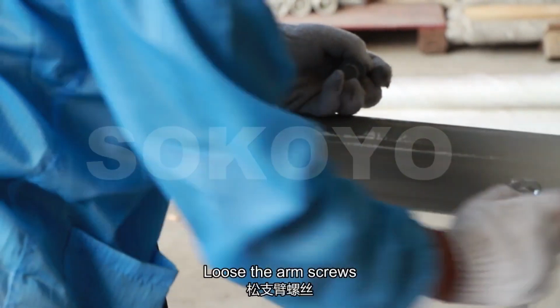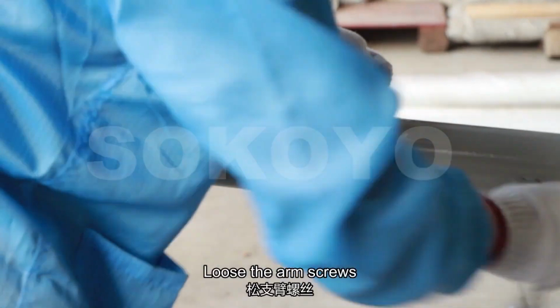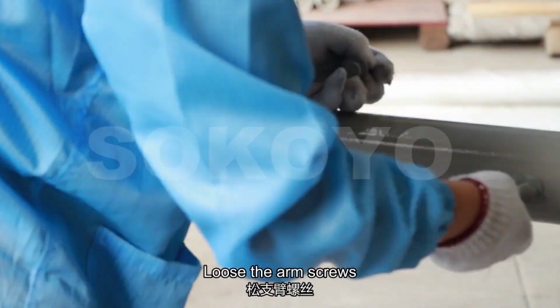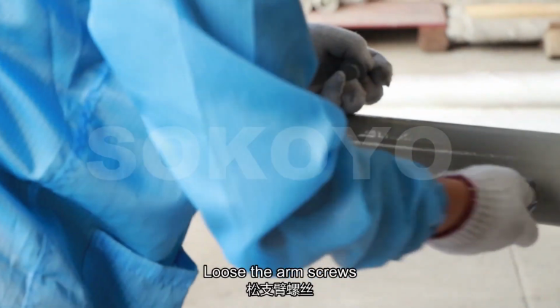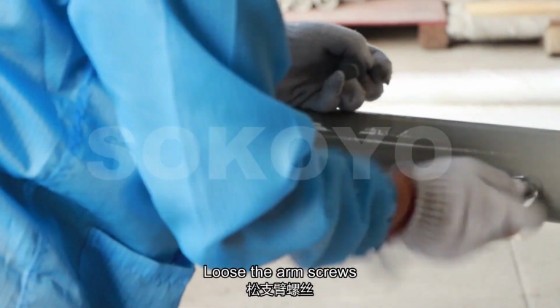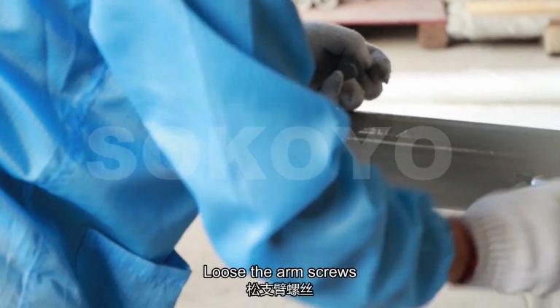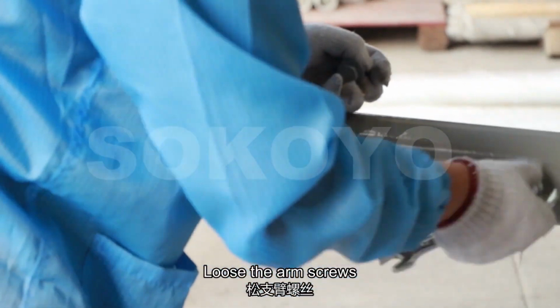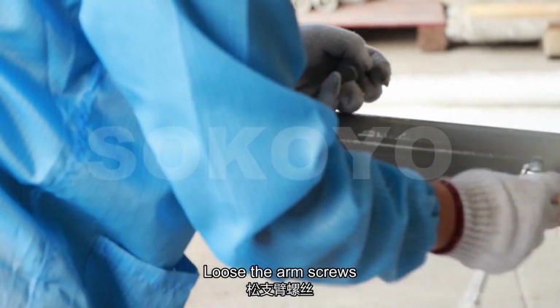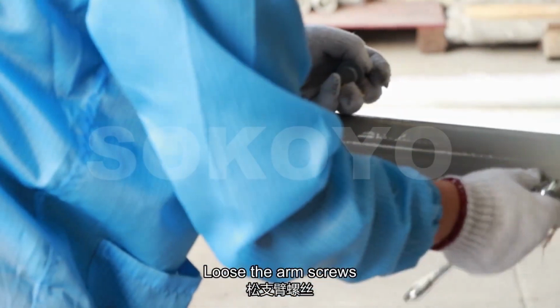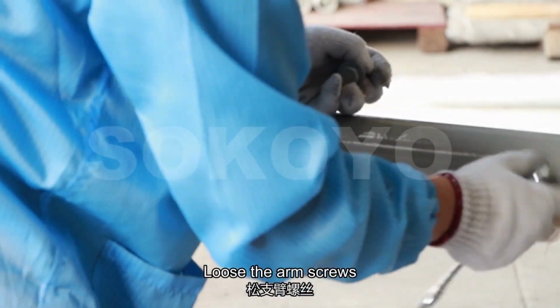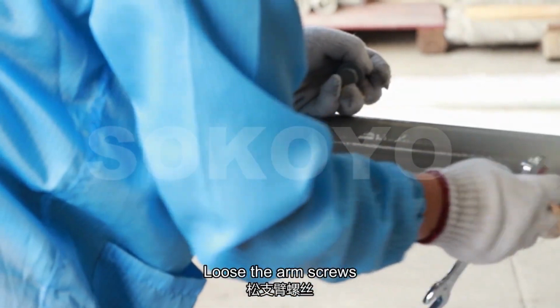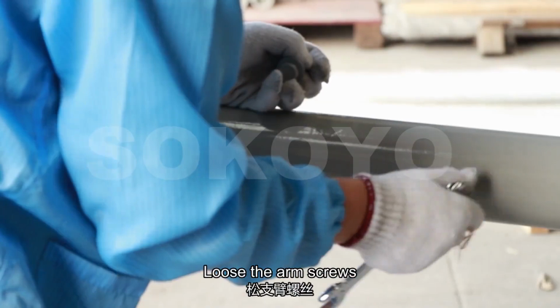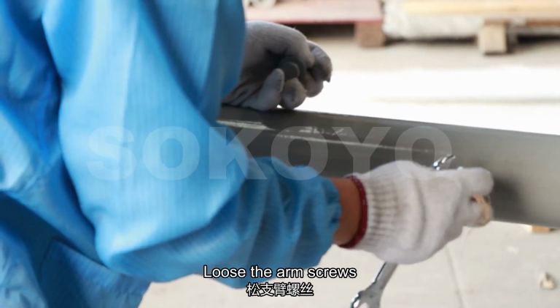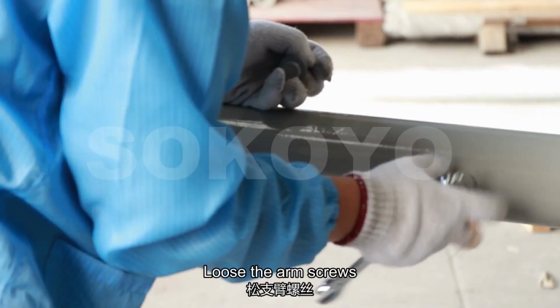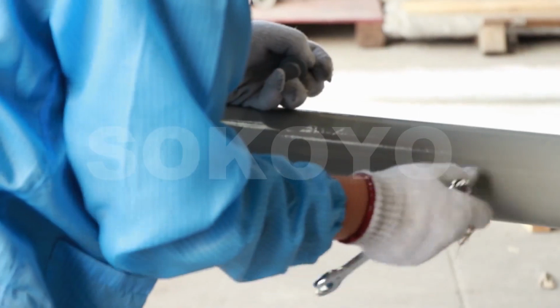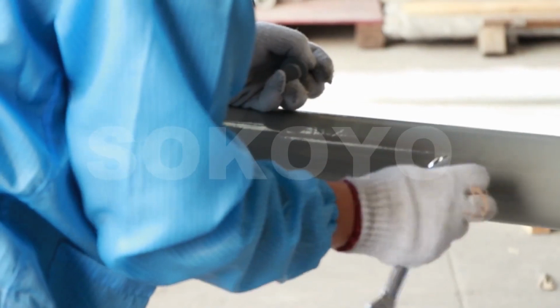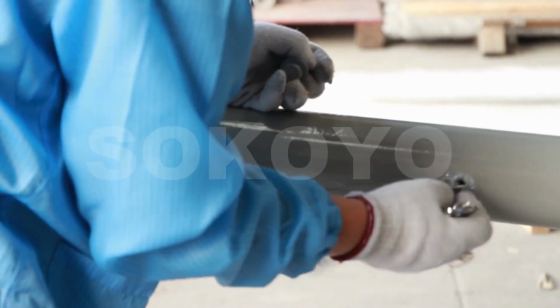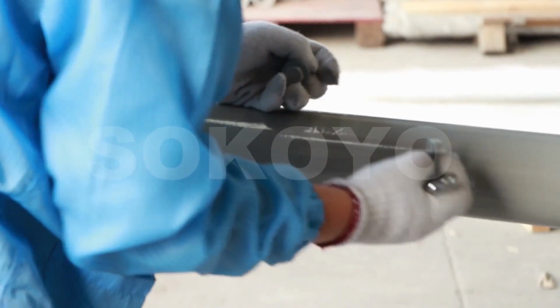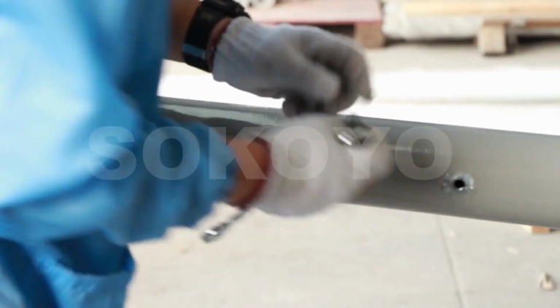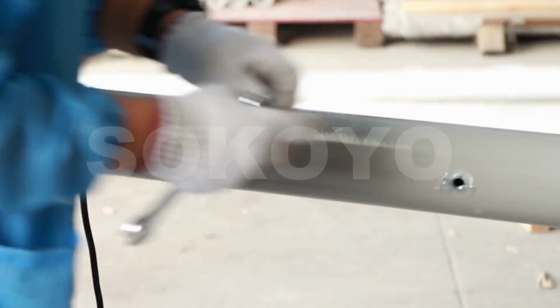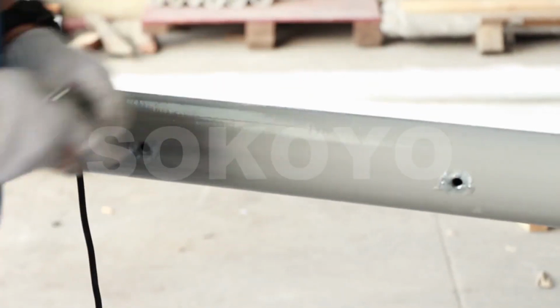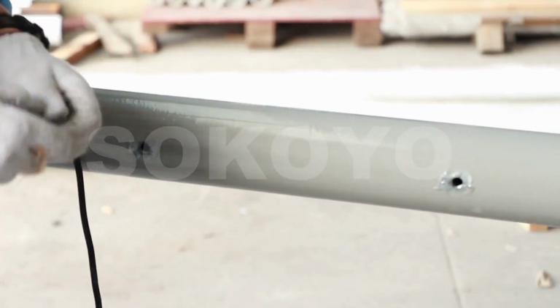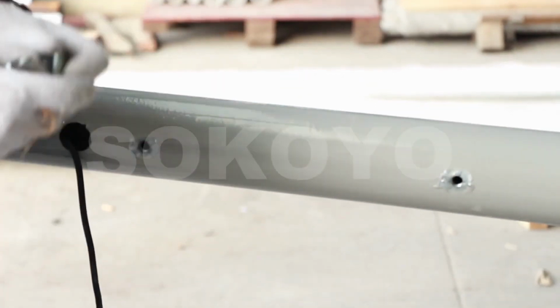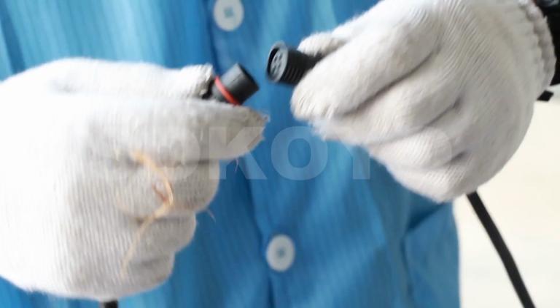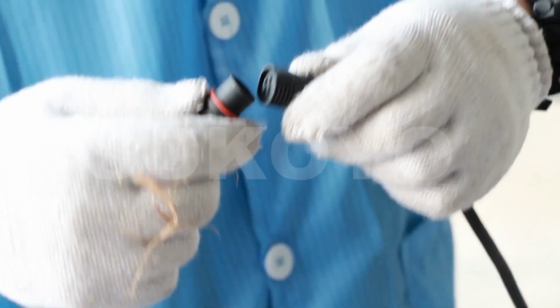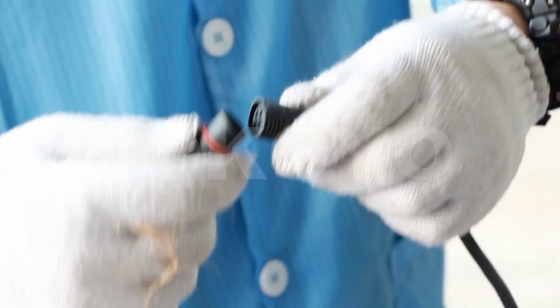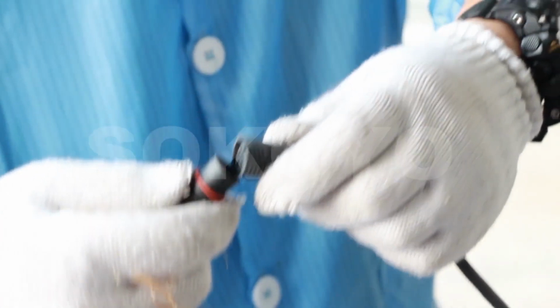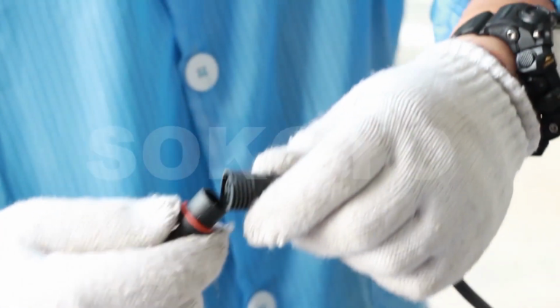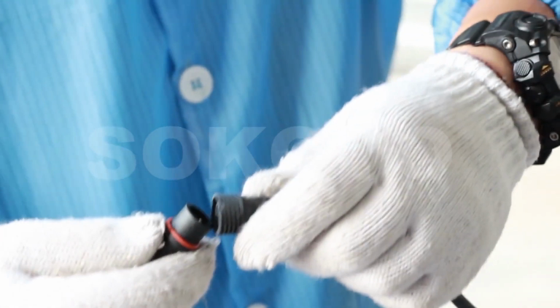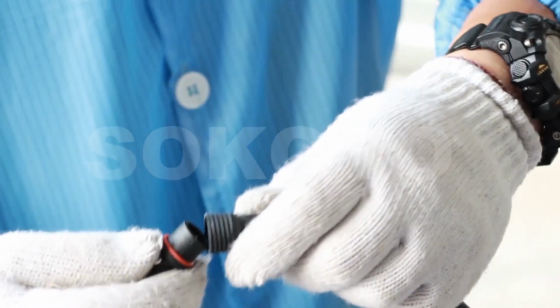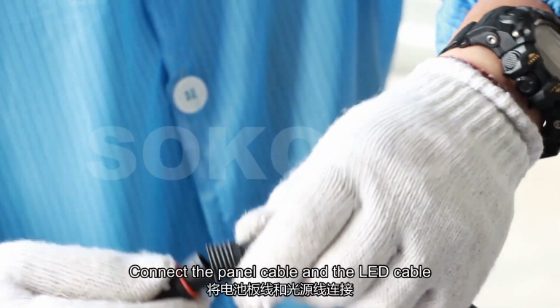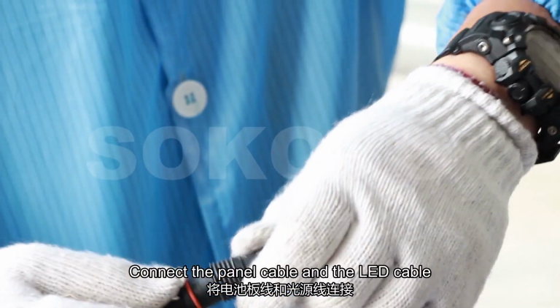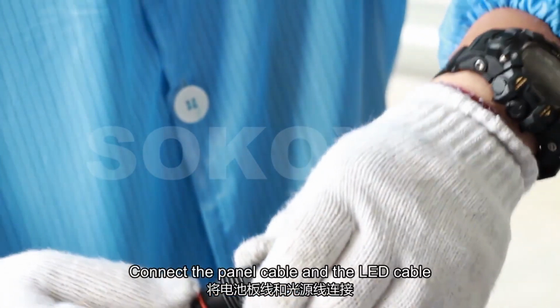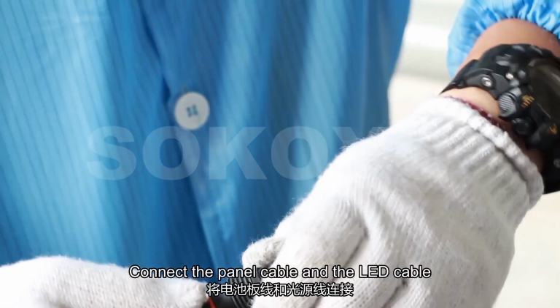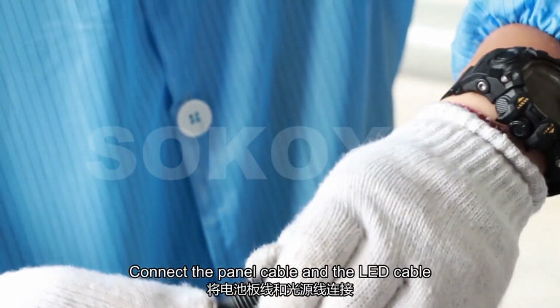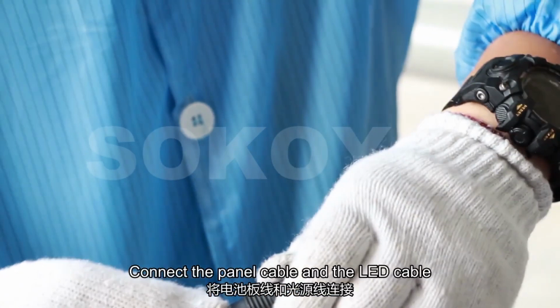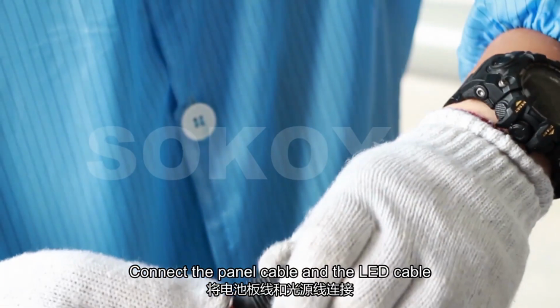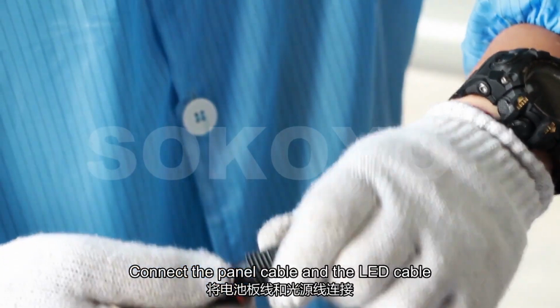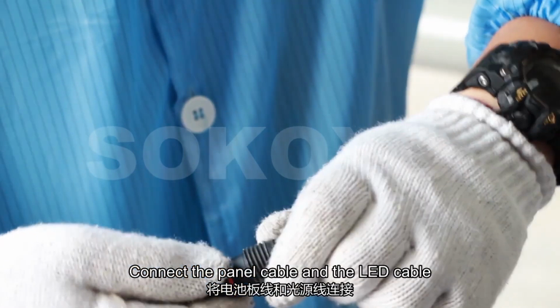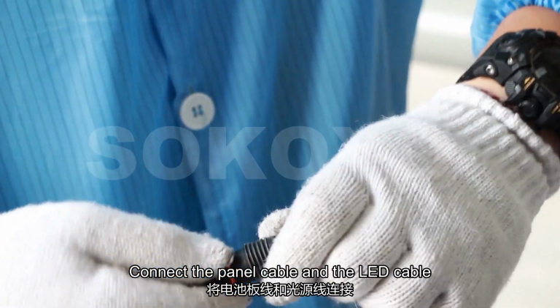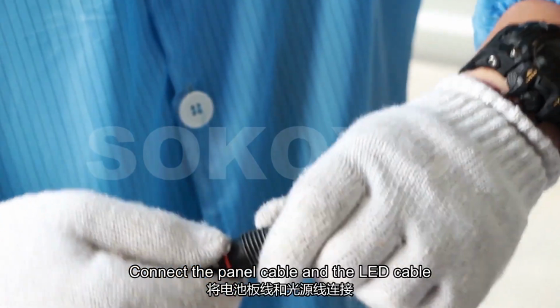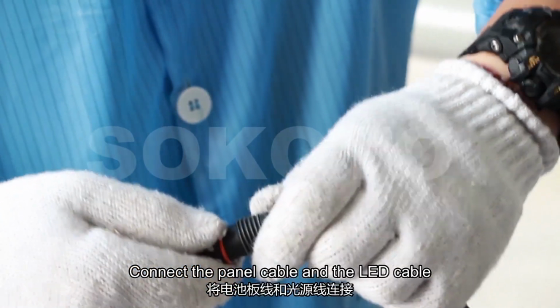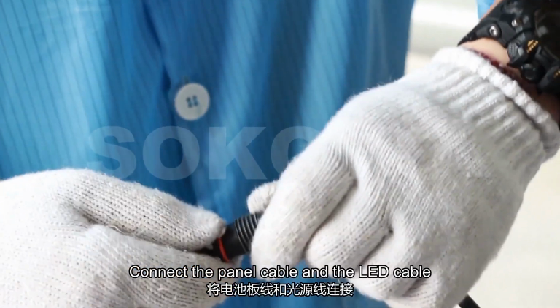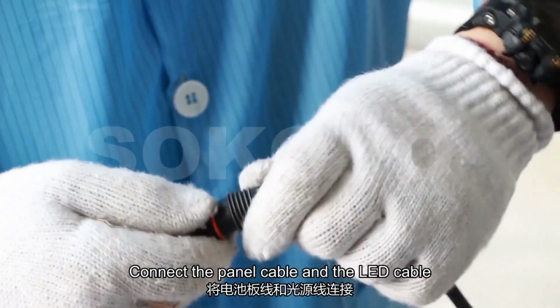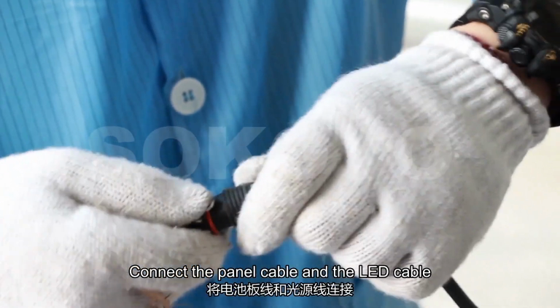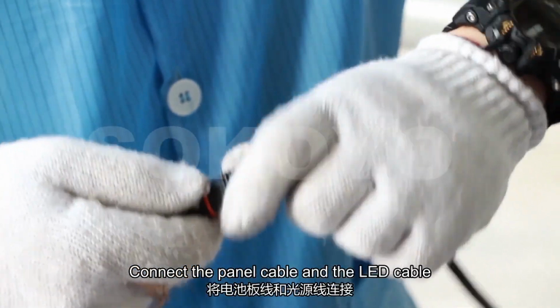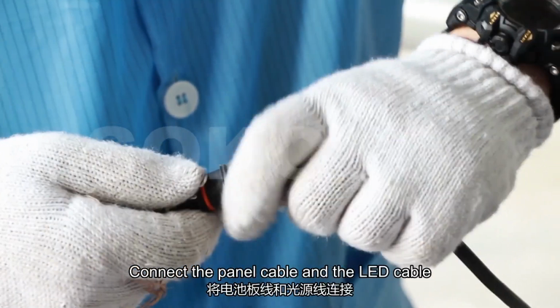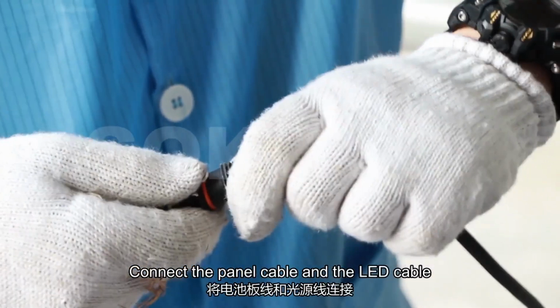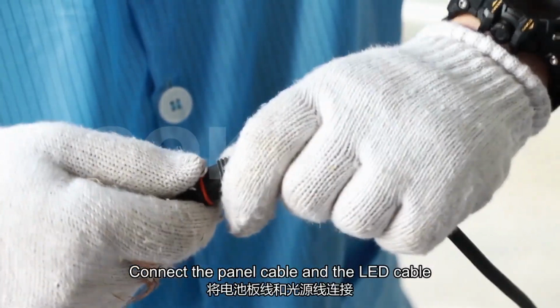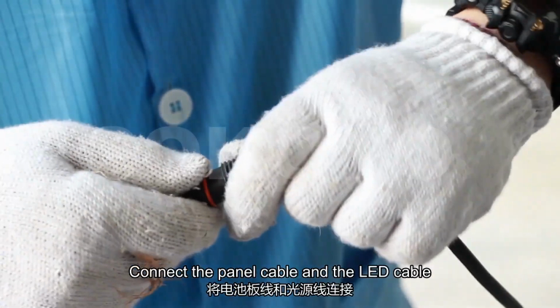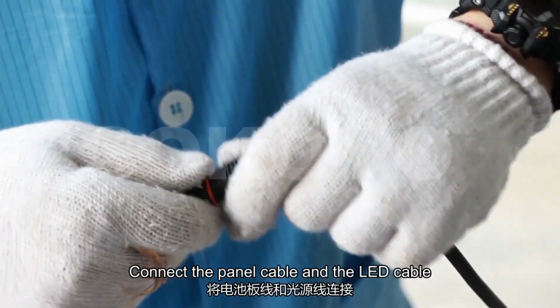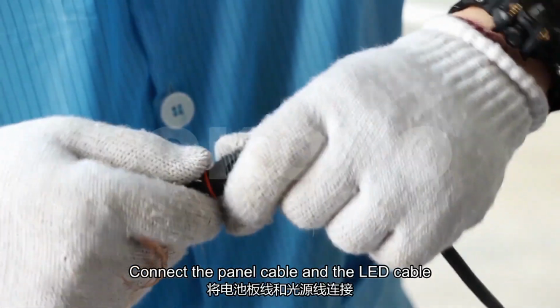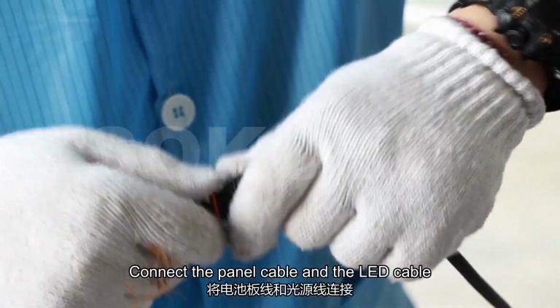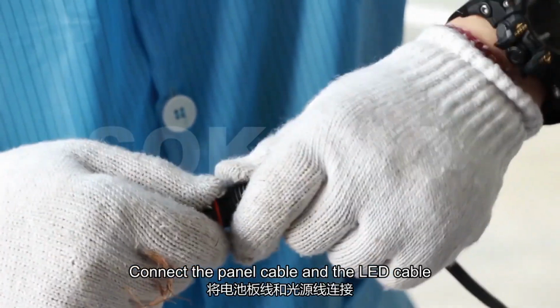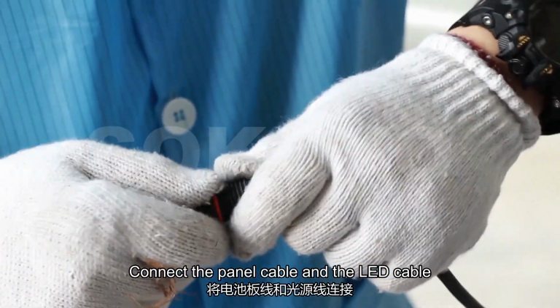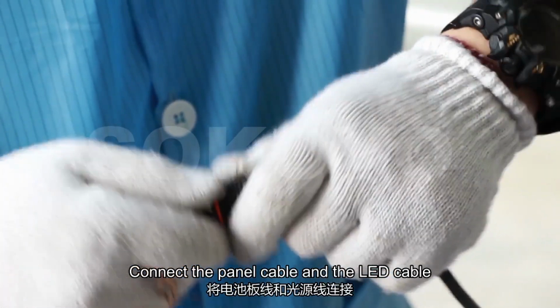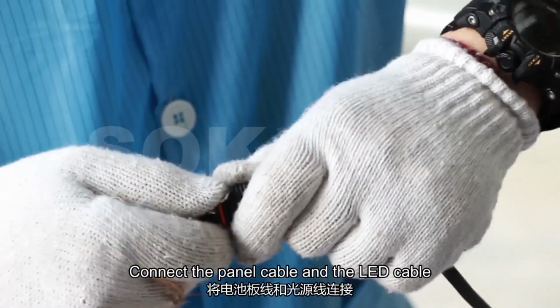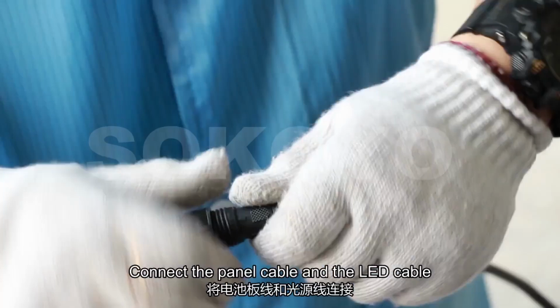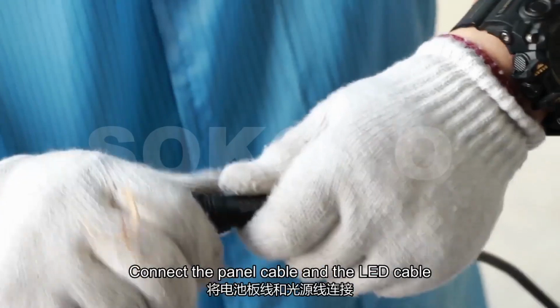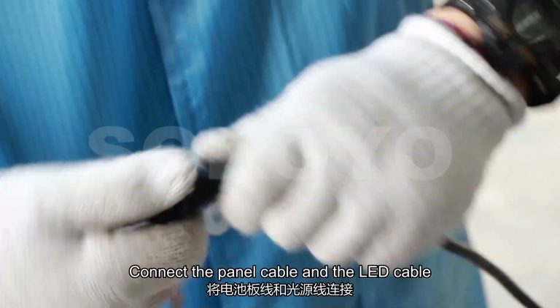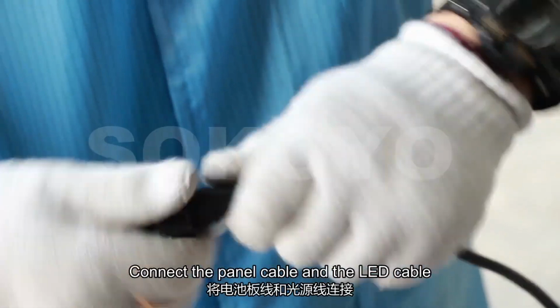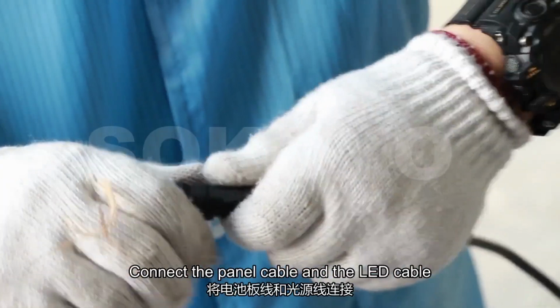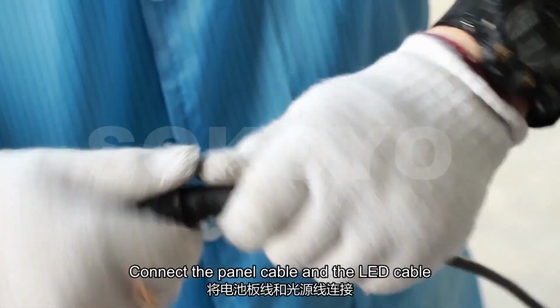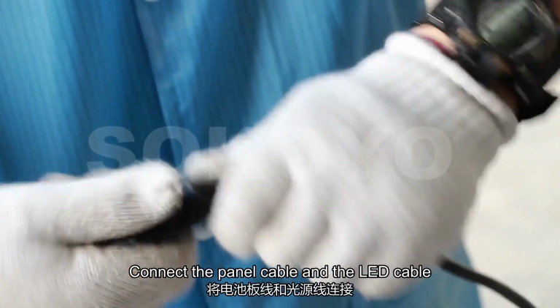Loosen the arm screws. Connect the panel cable and the LED cable.